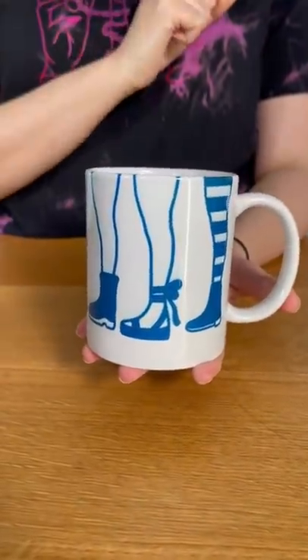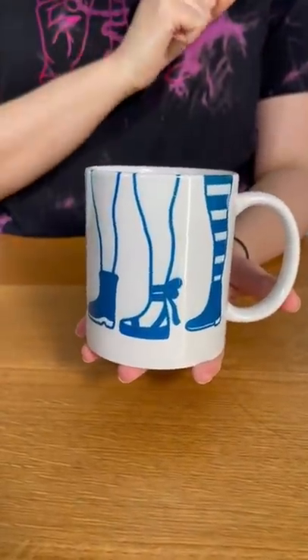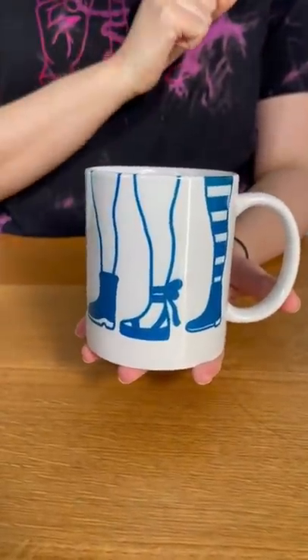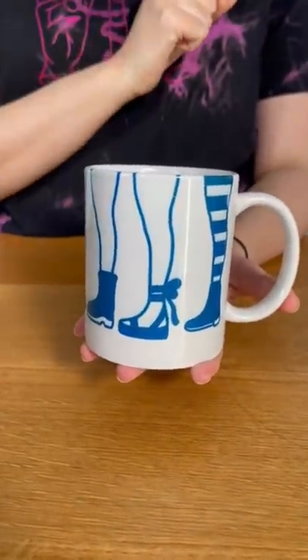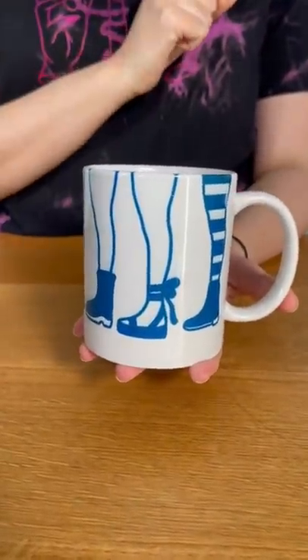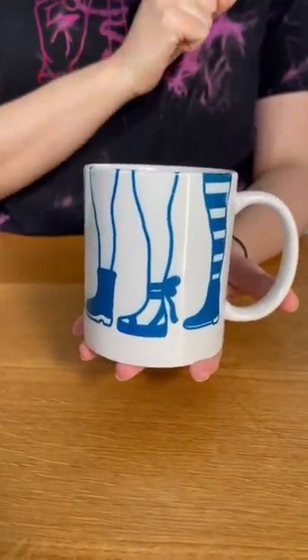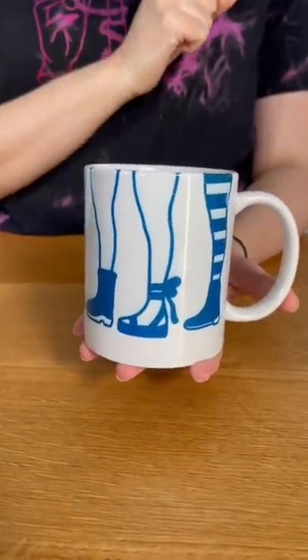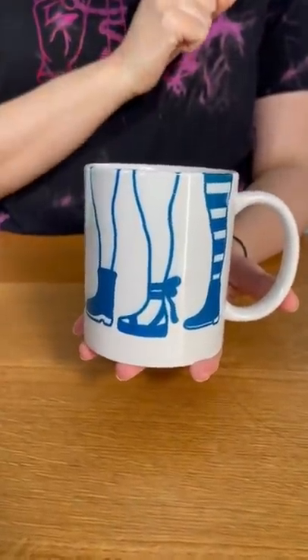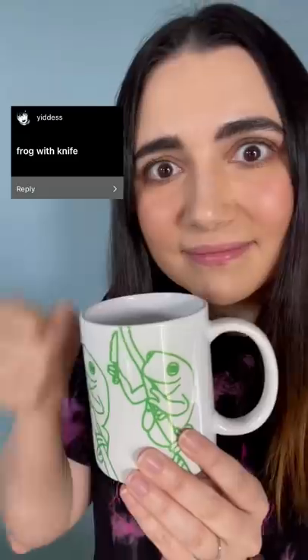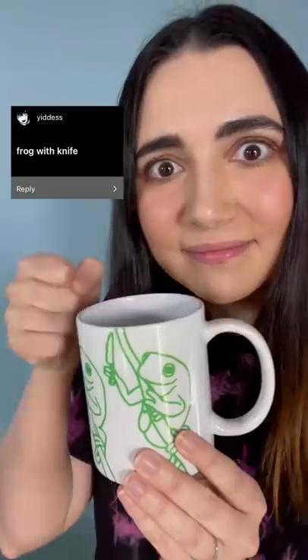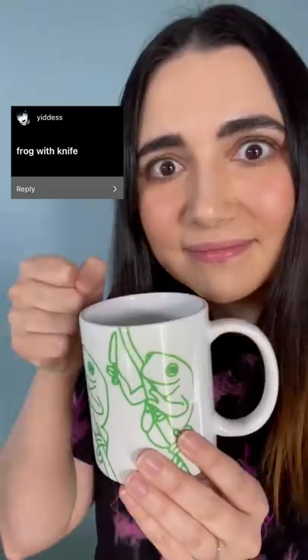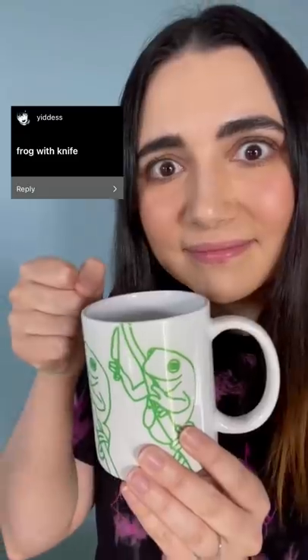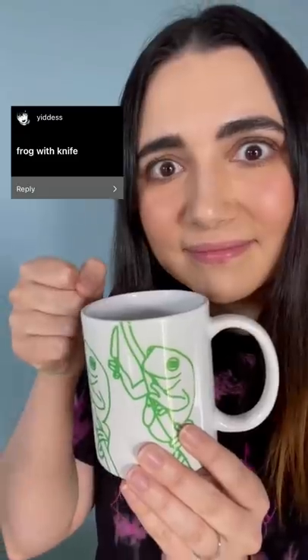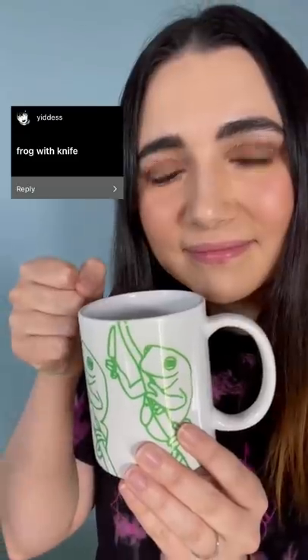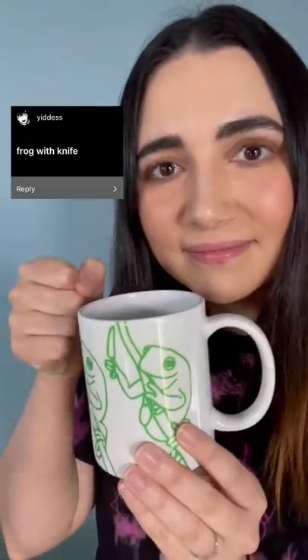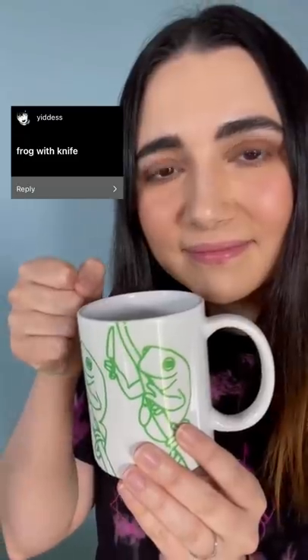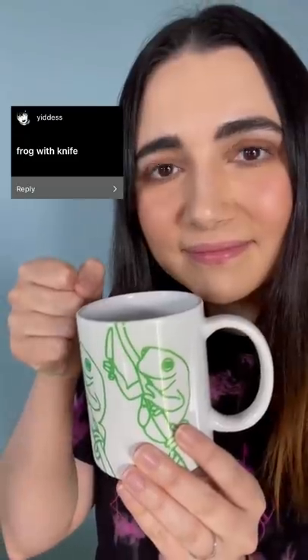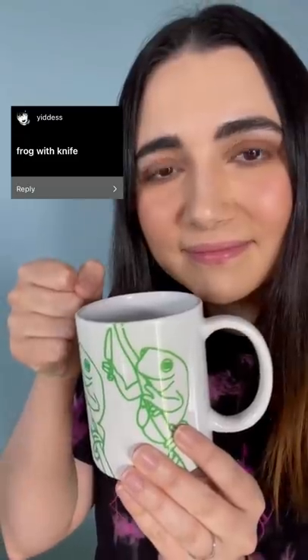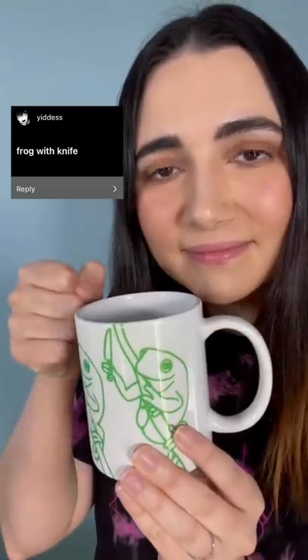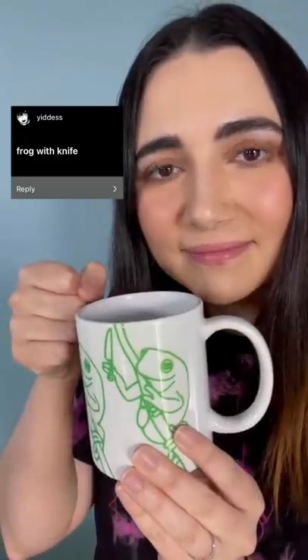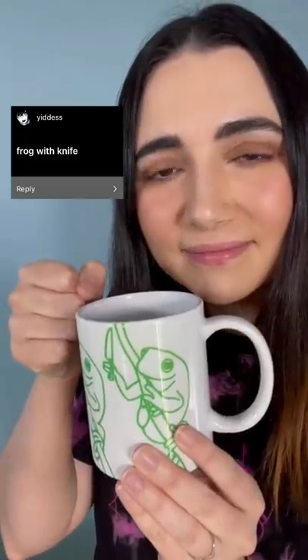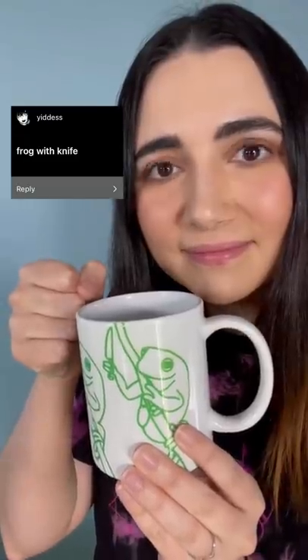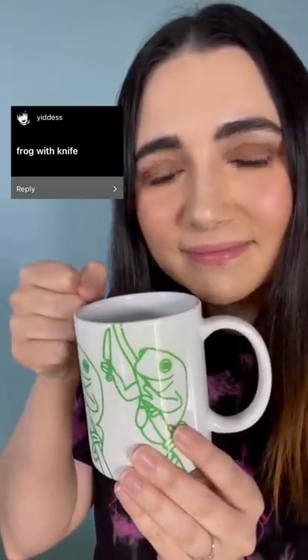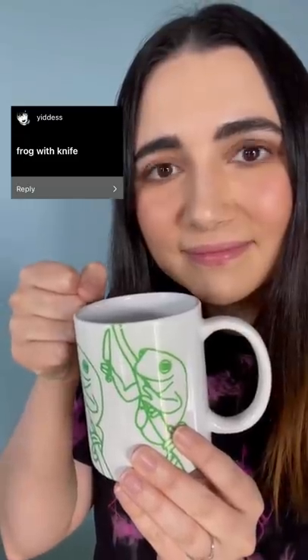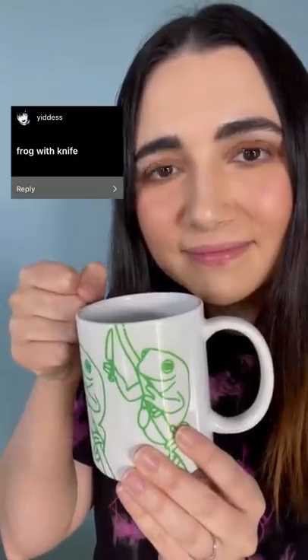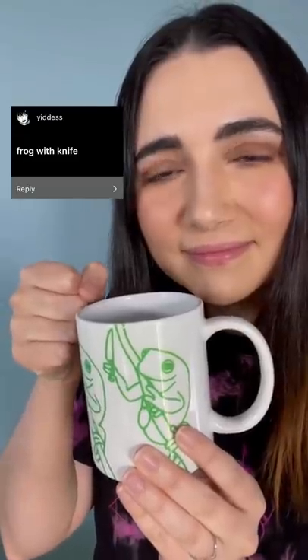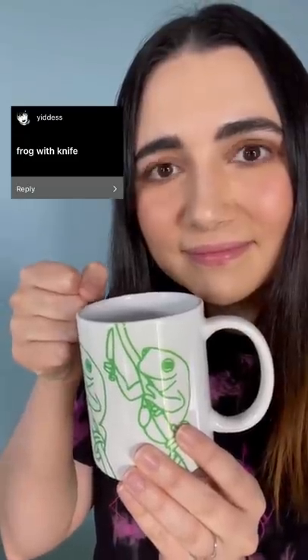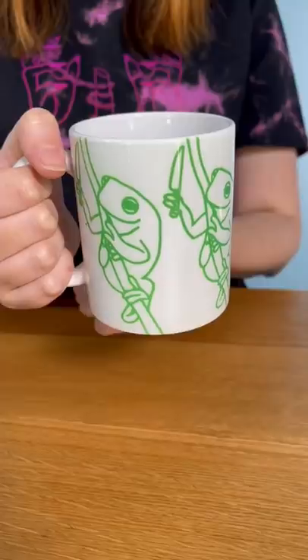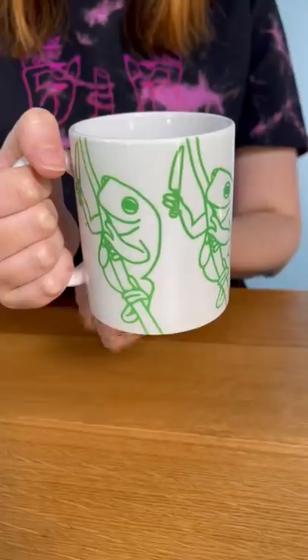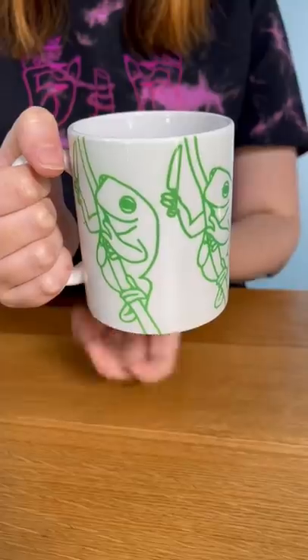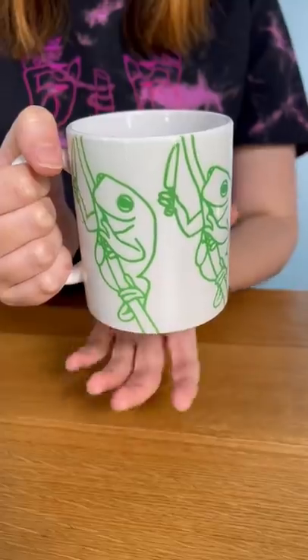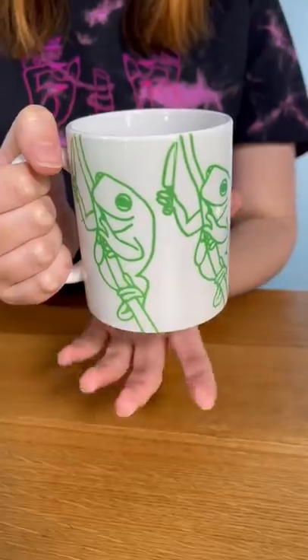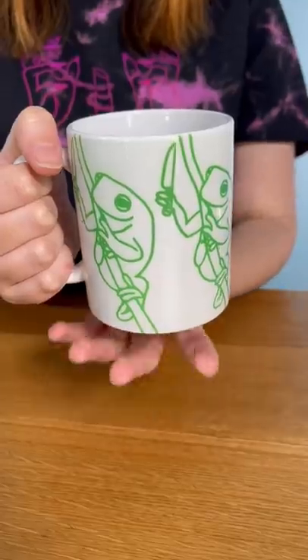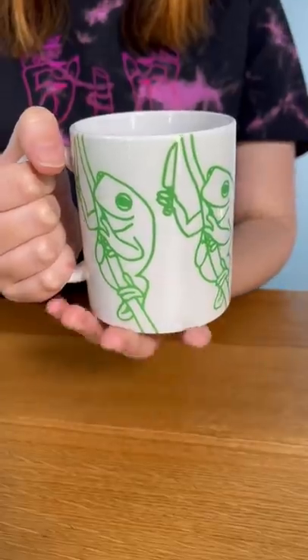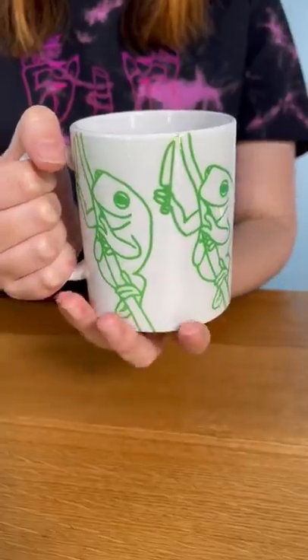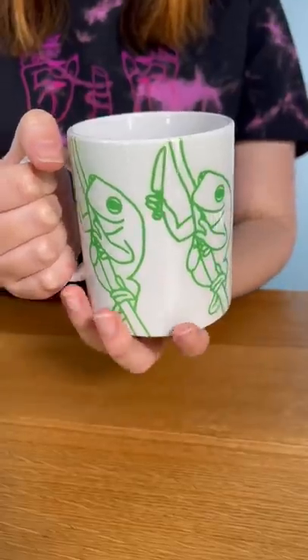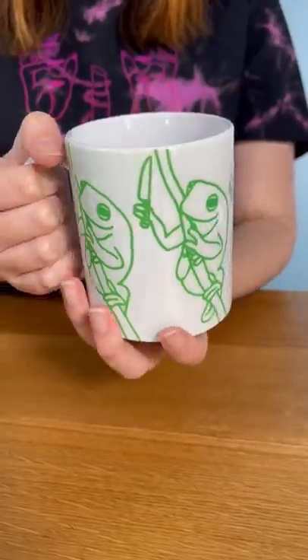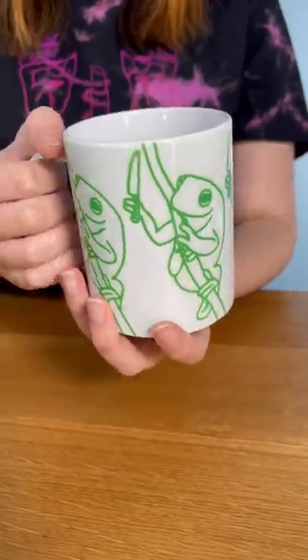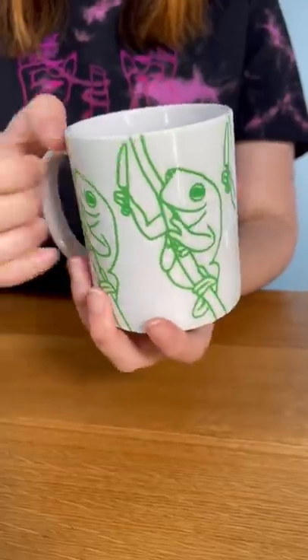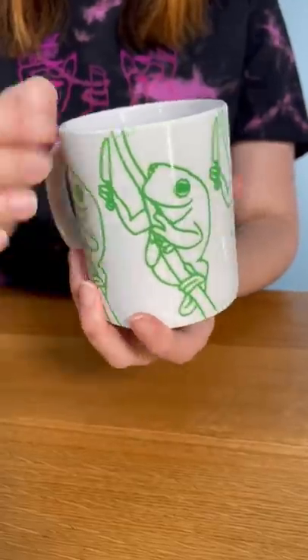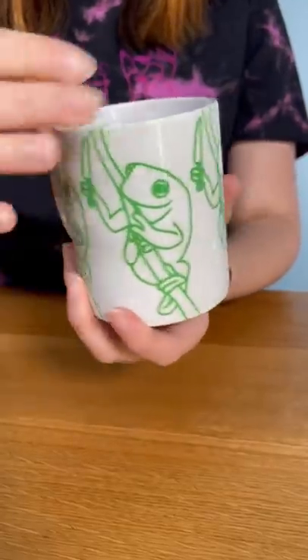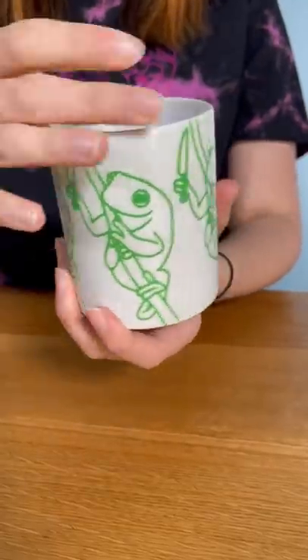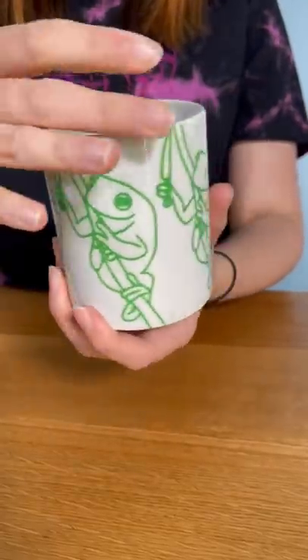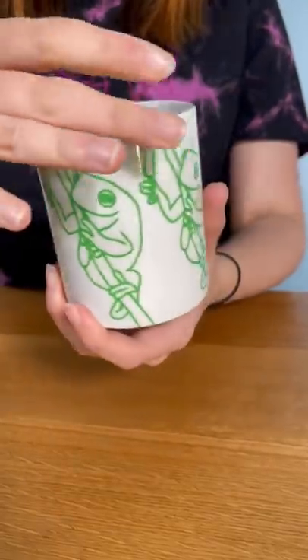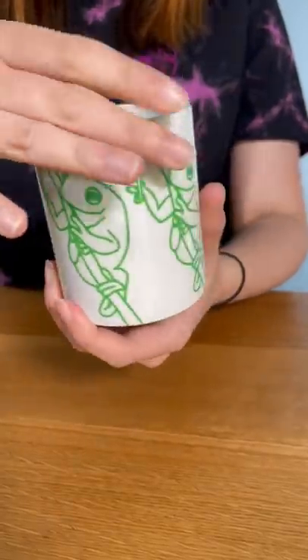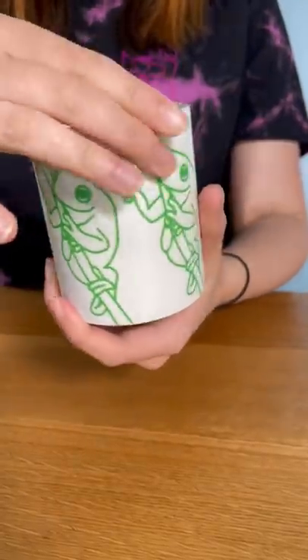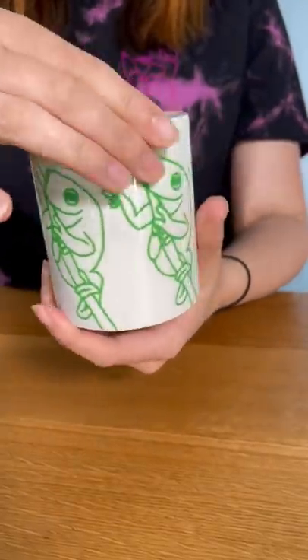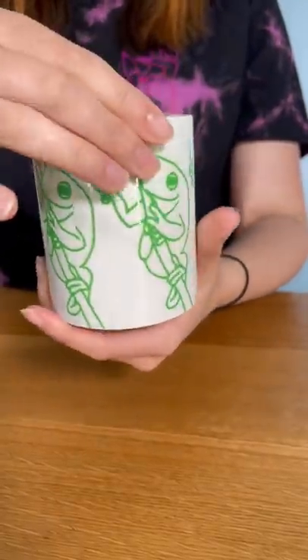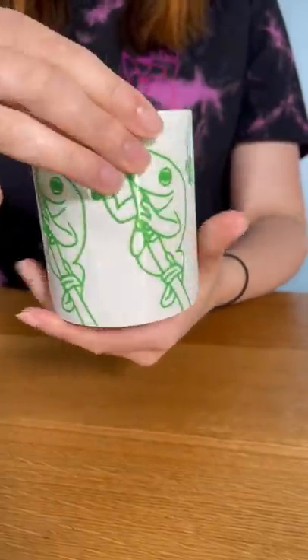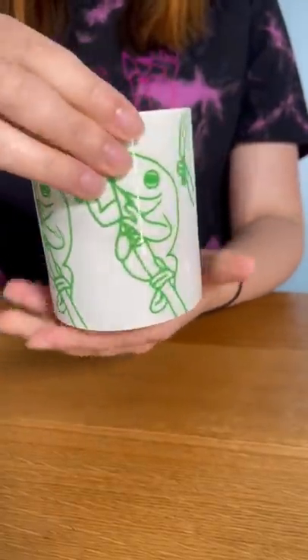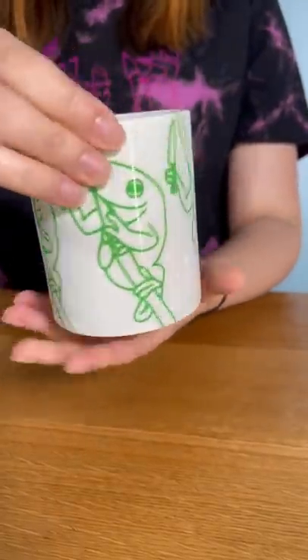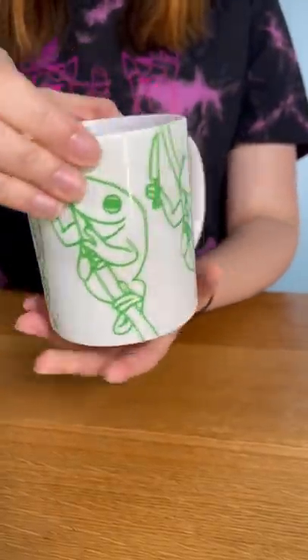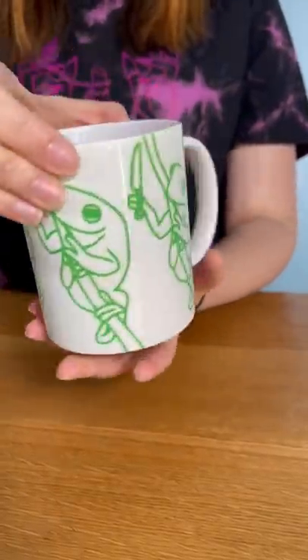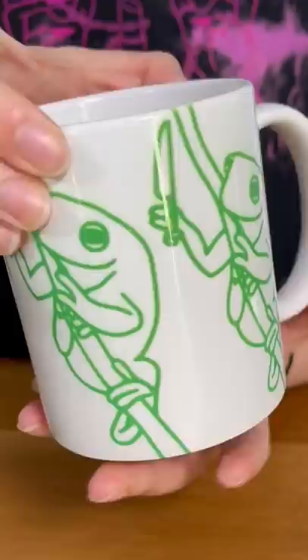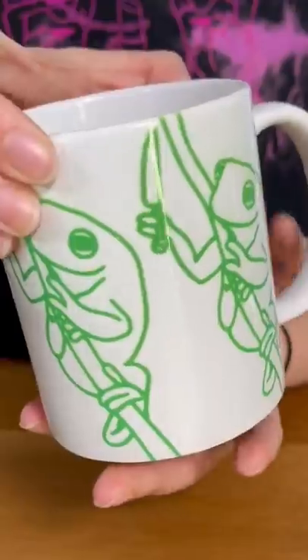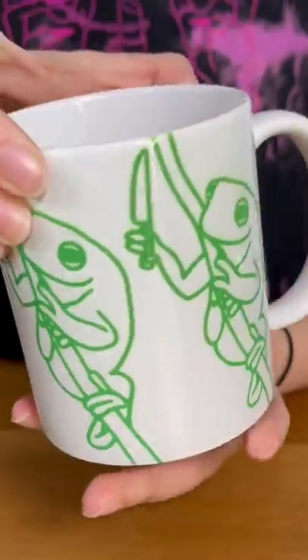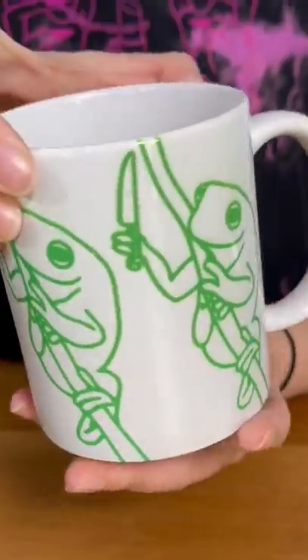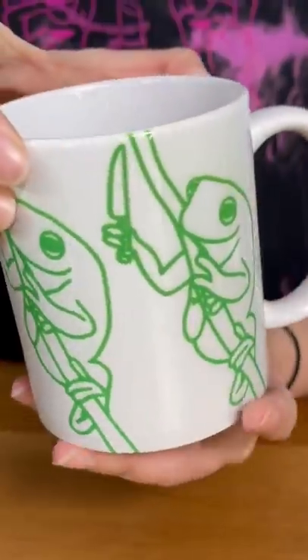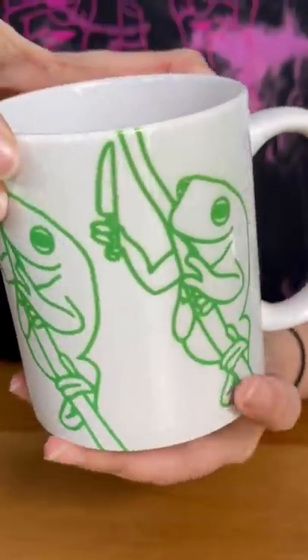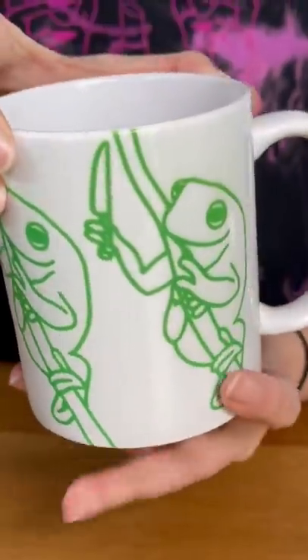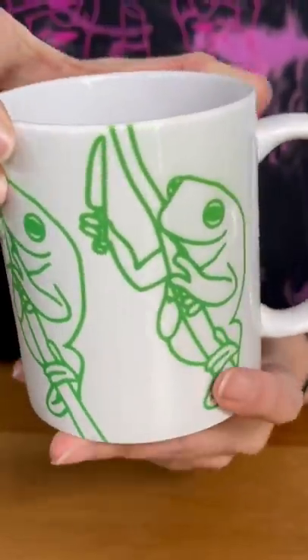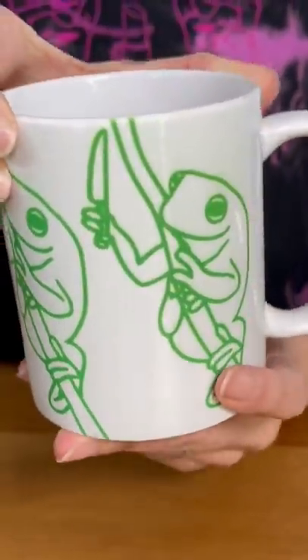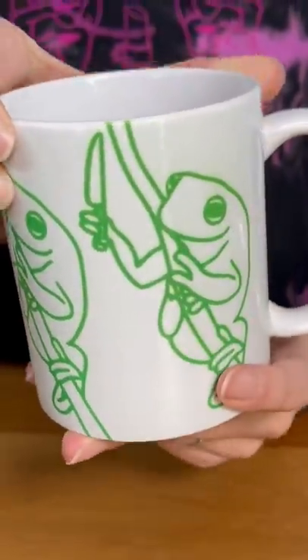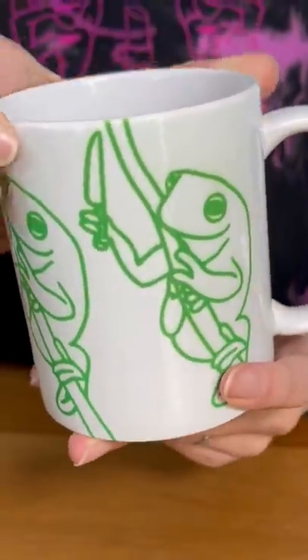Another one we did was frog with knife, which we repeated all the way around the cup. He's very menacing.